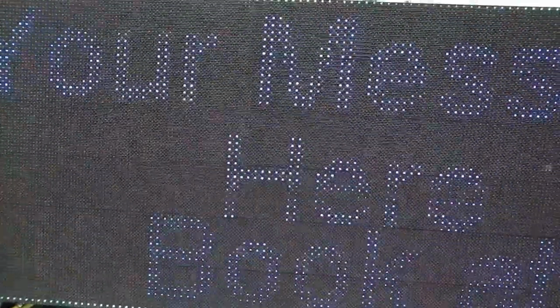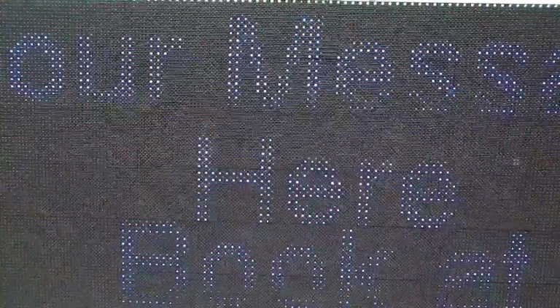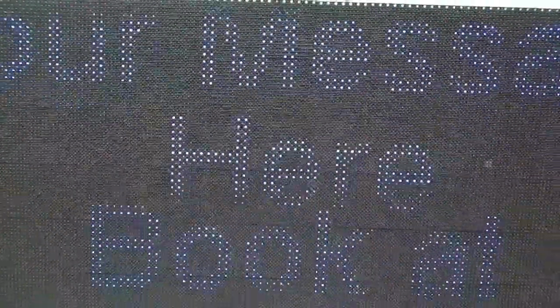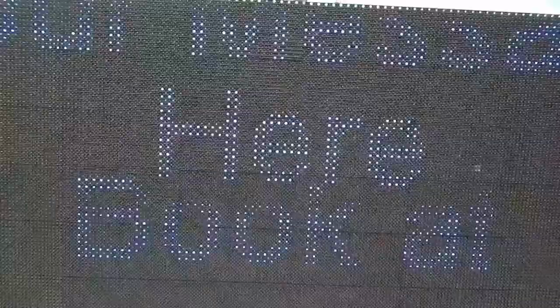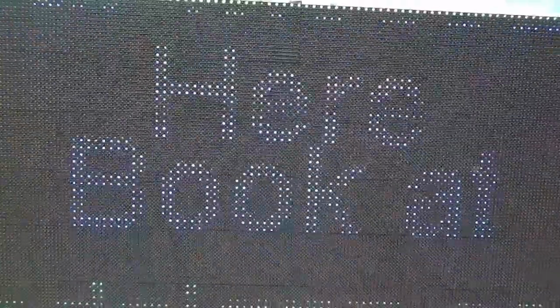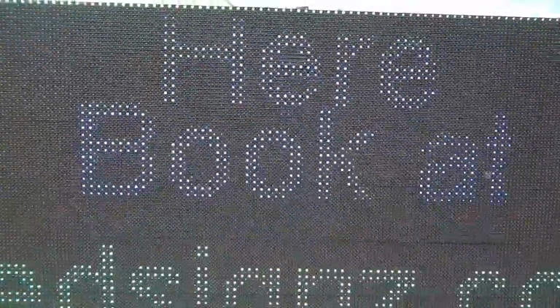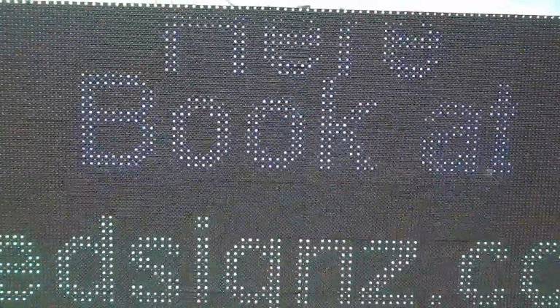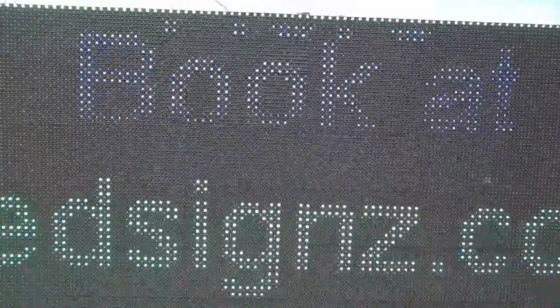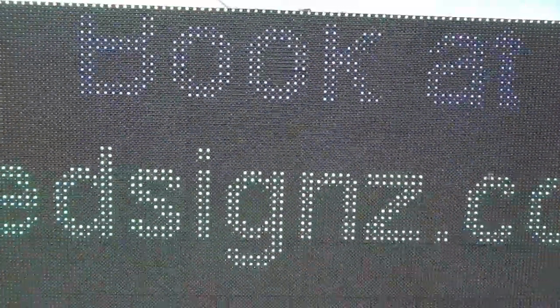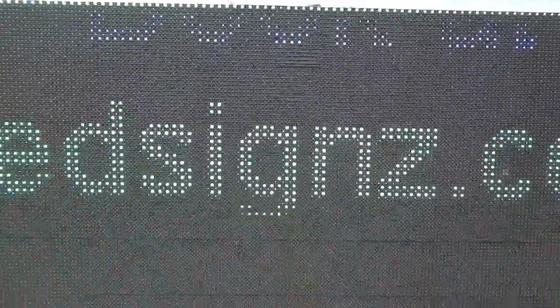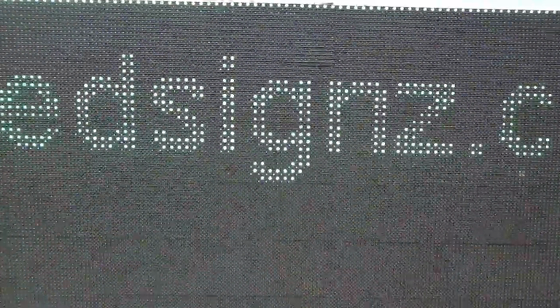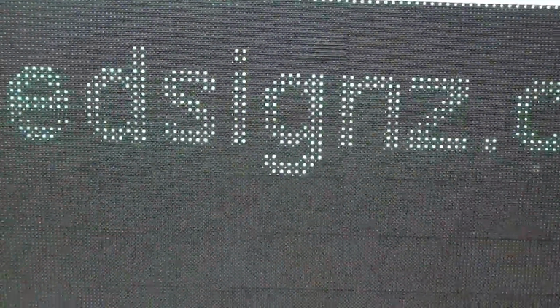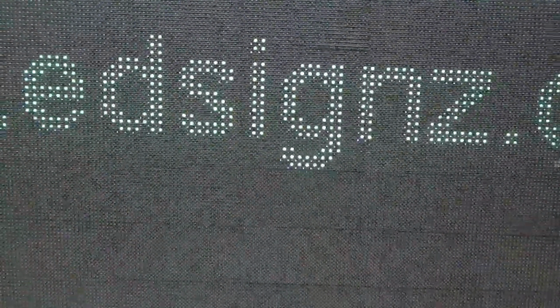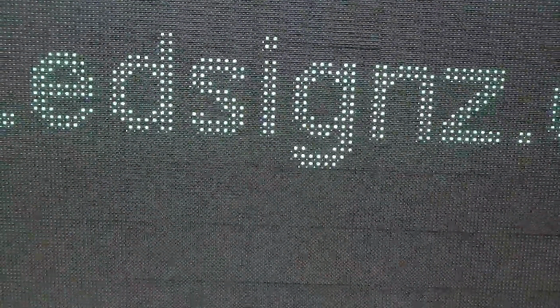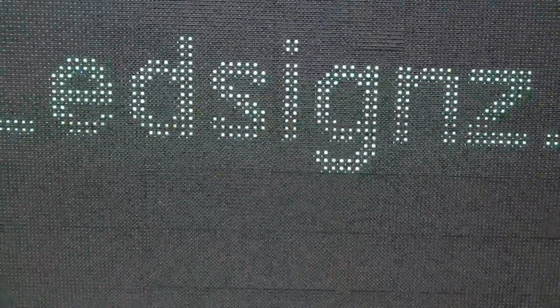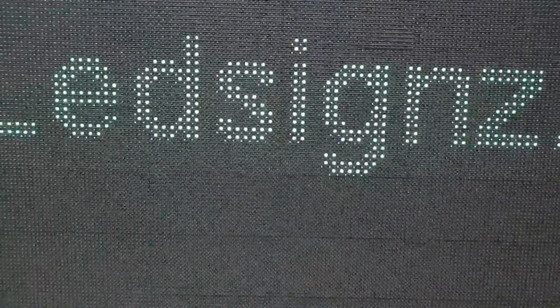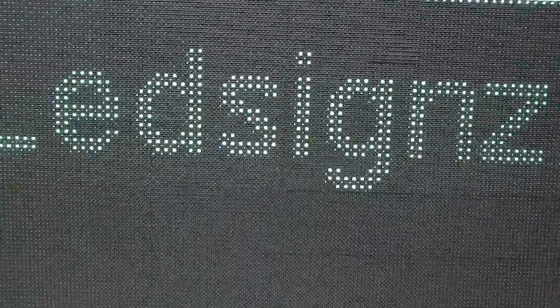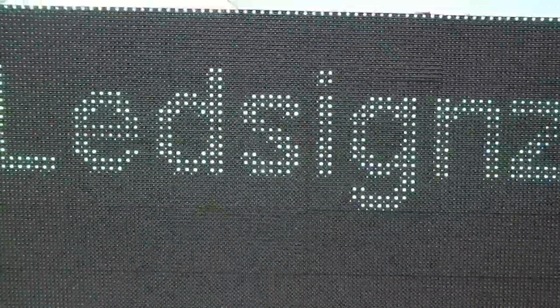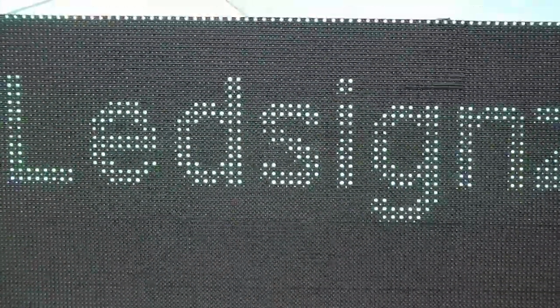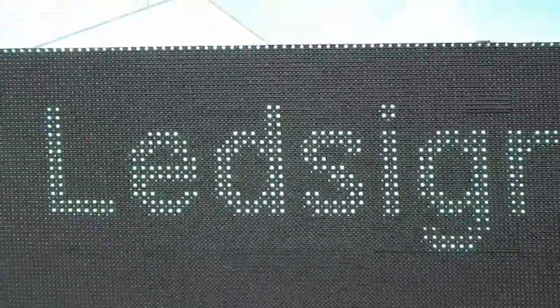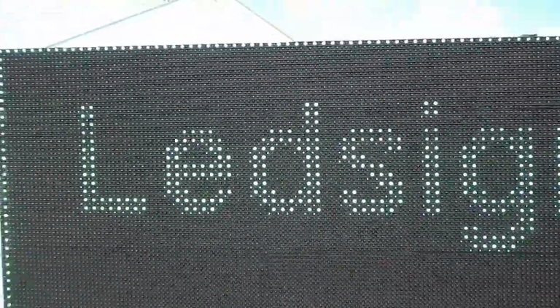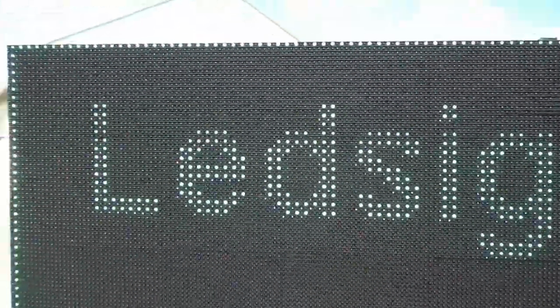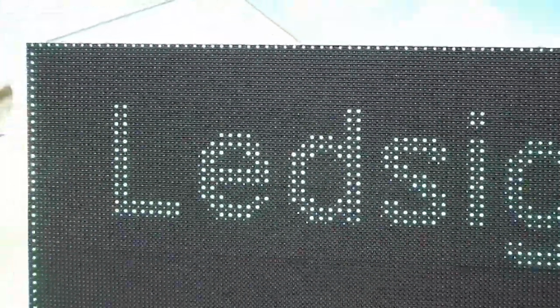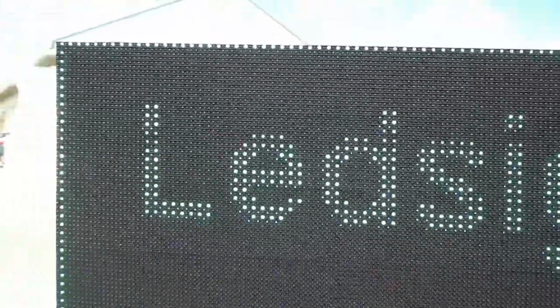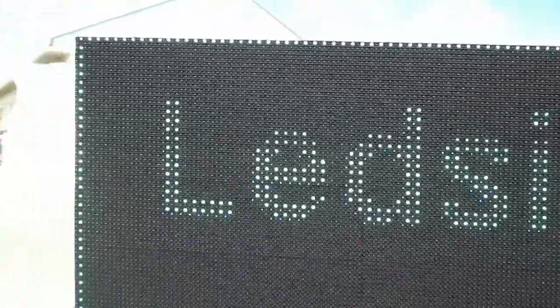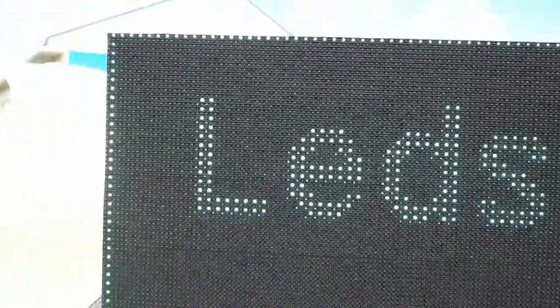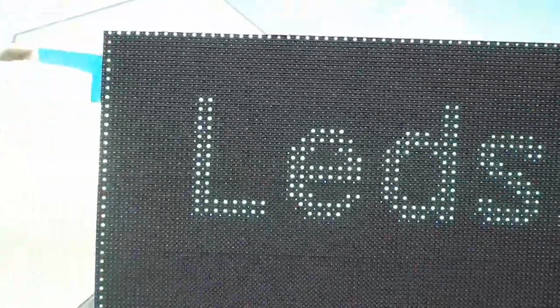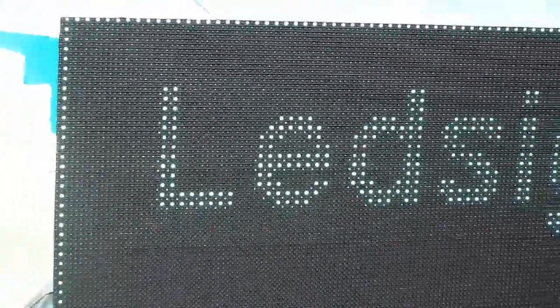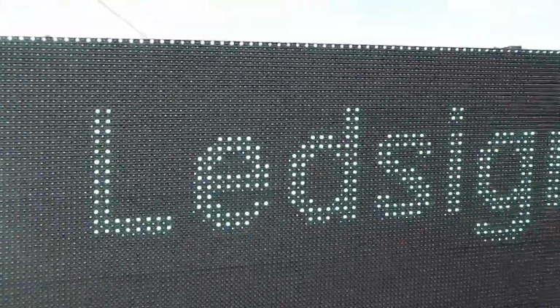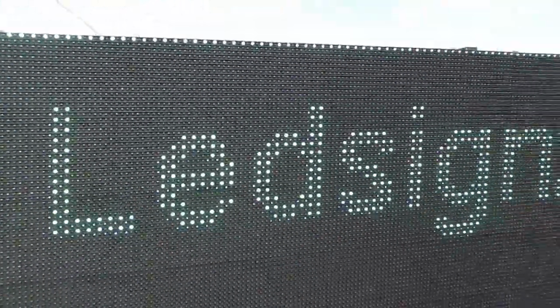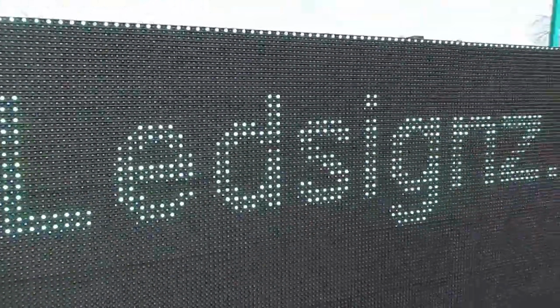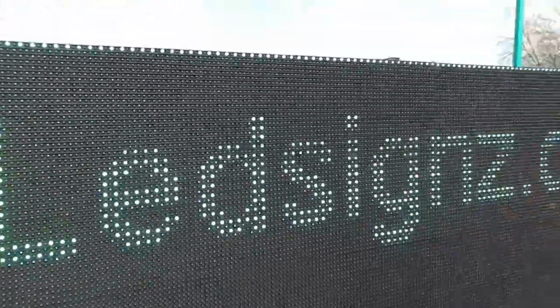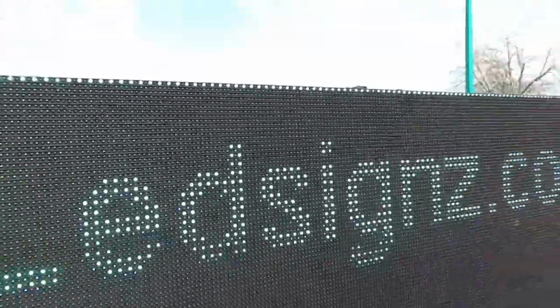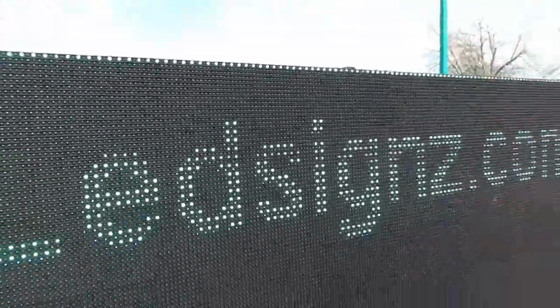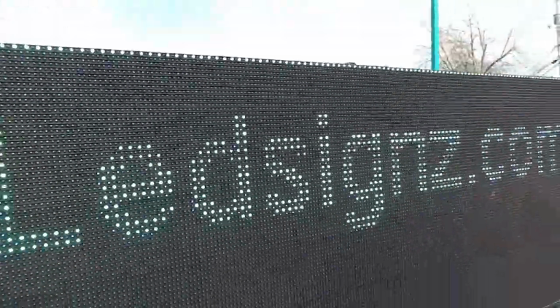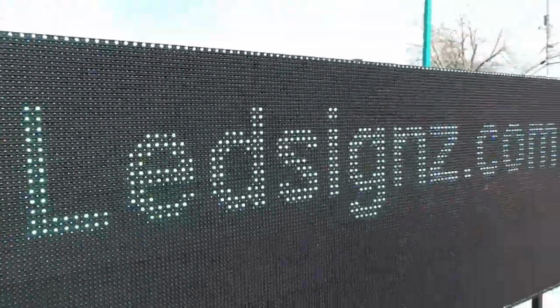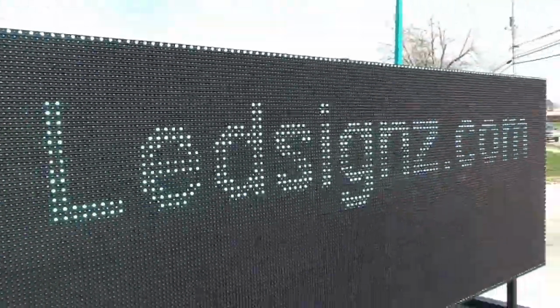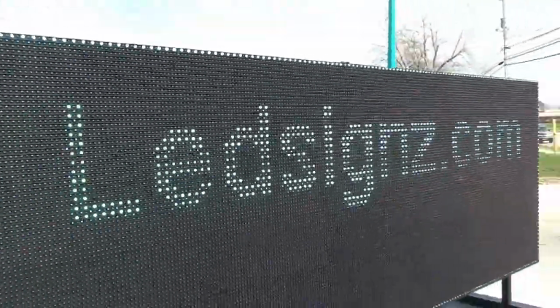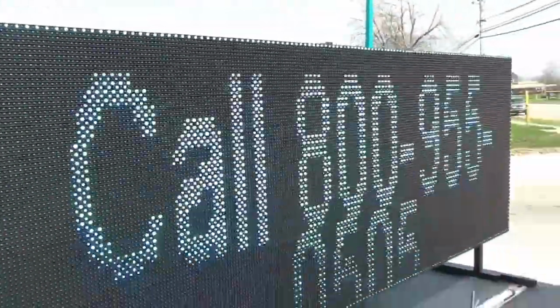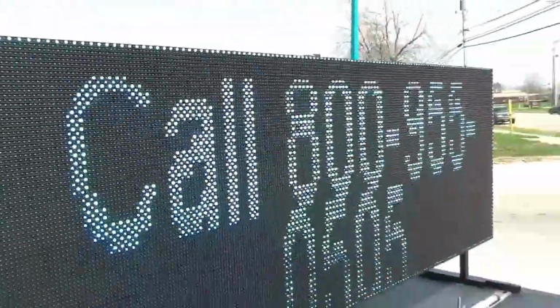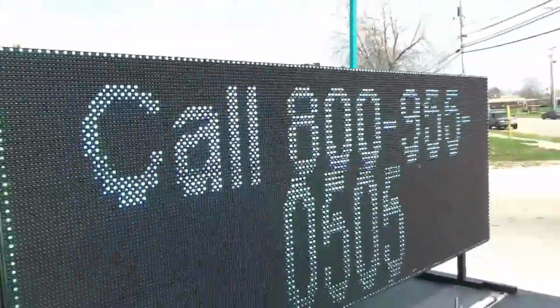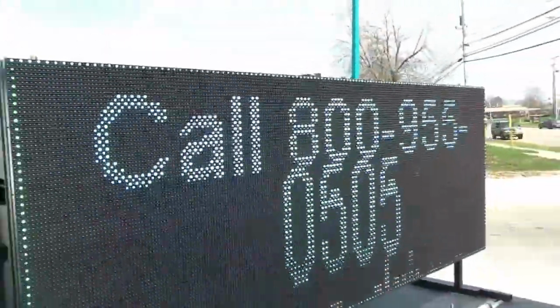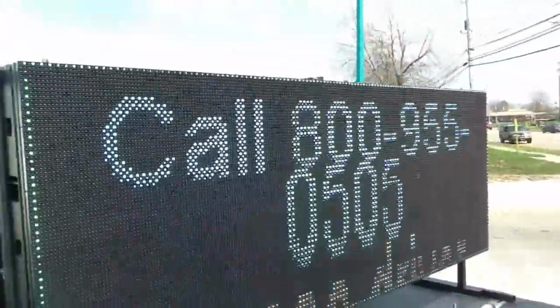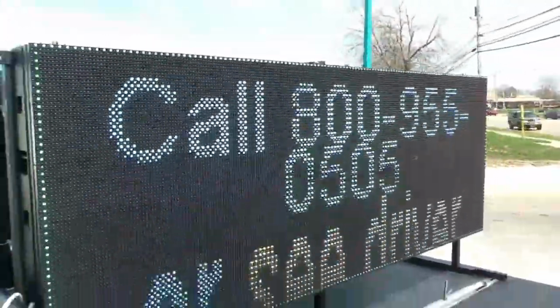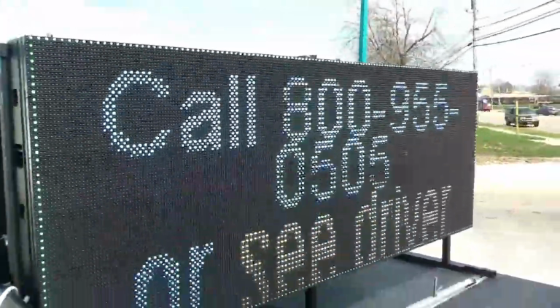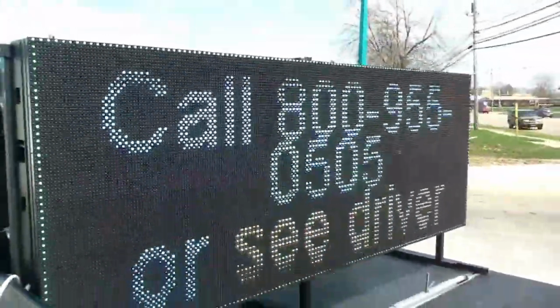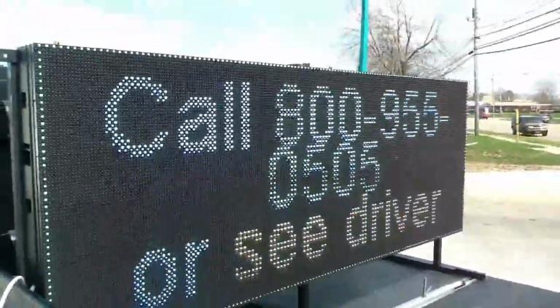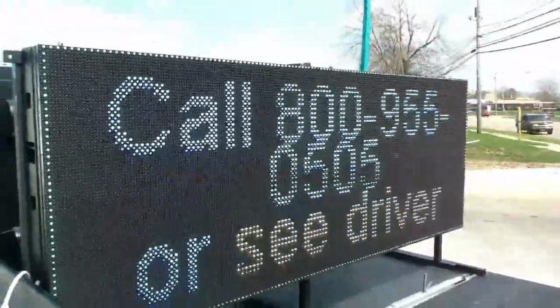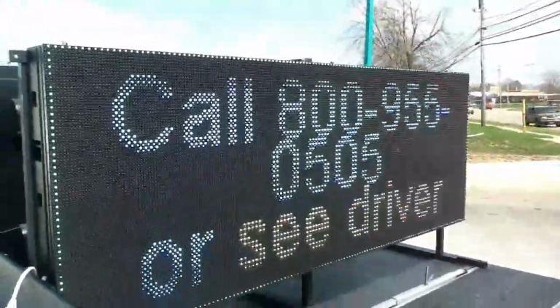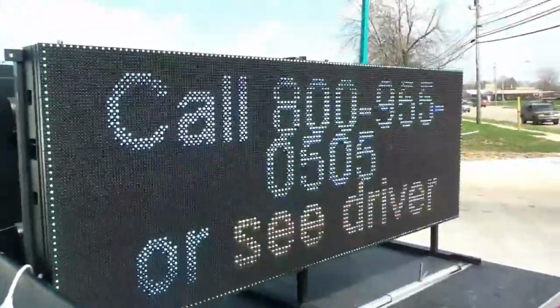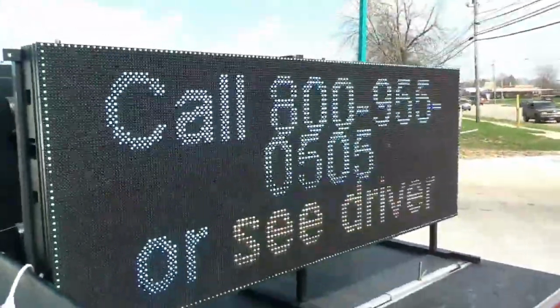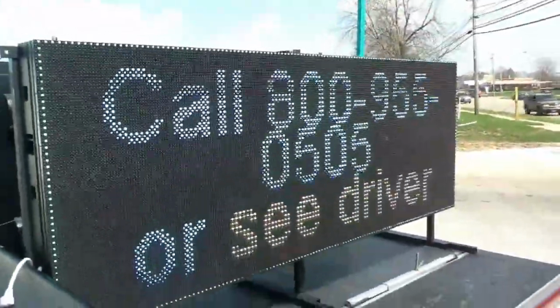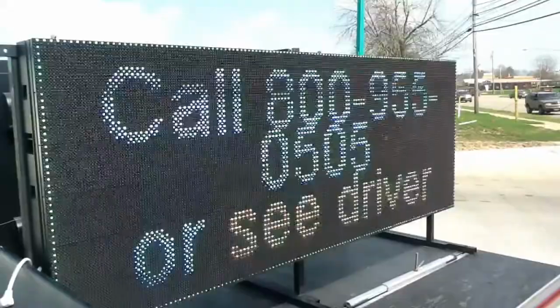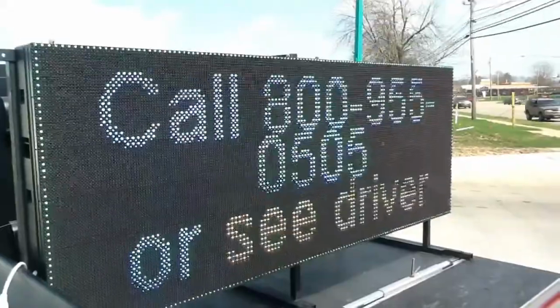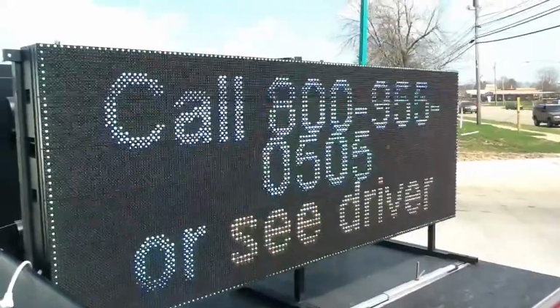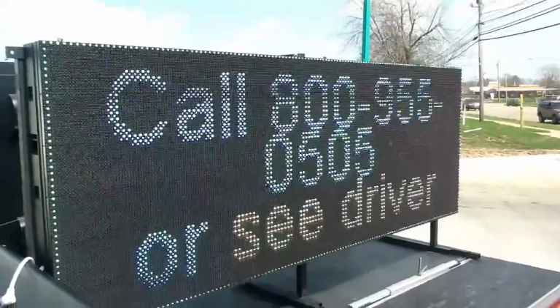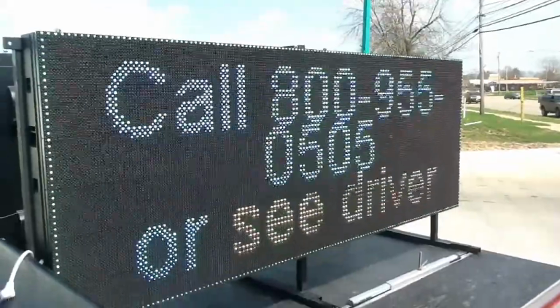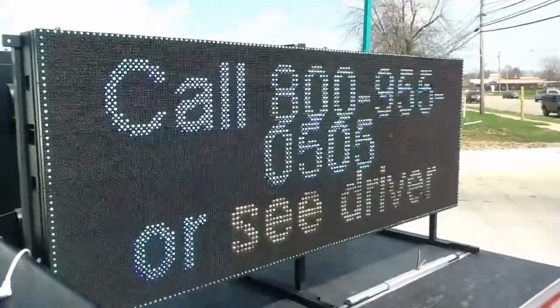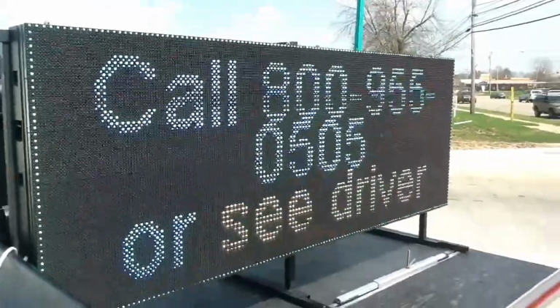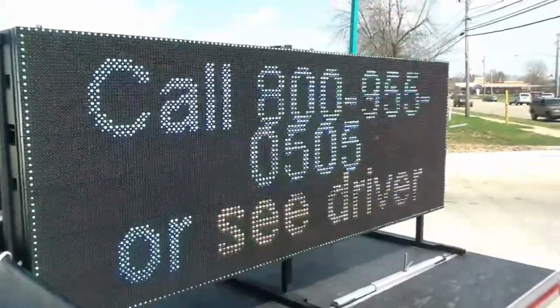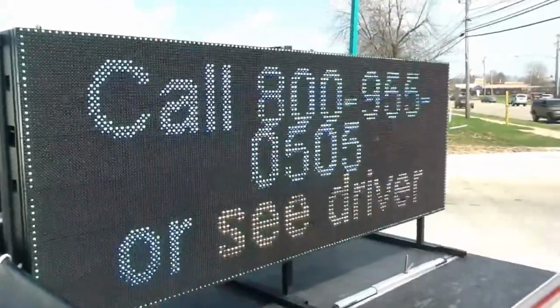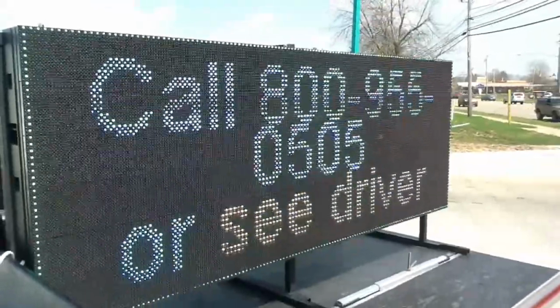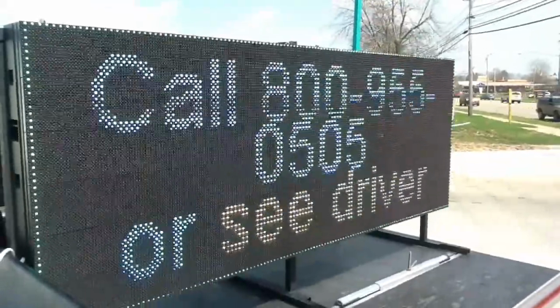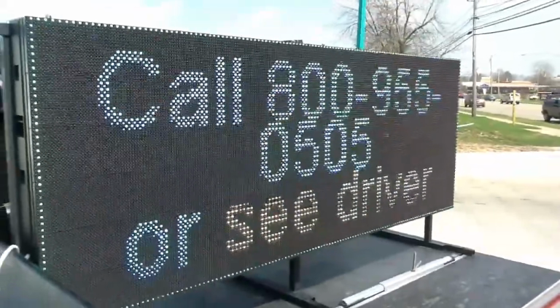Call me or go to LEDsigns.com. There's the phone number and the propaganda.